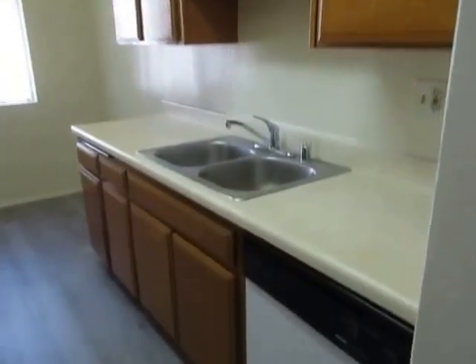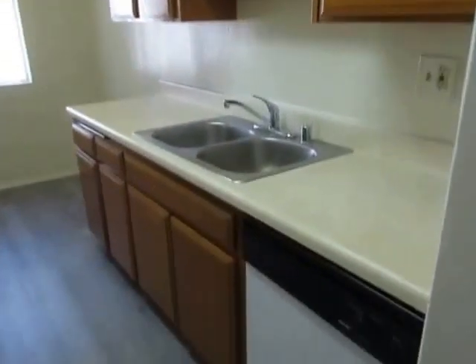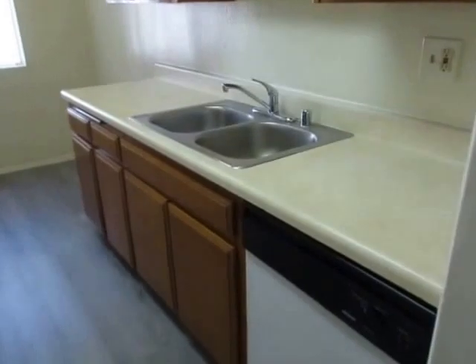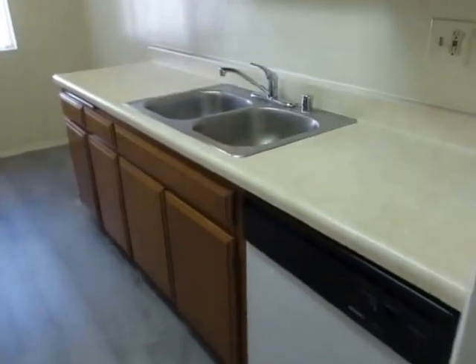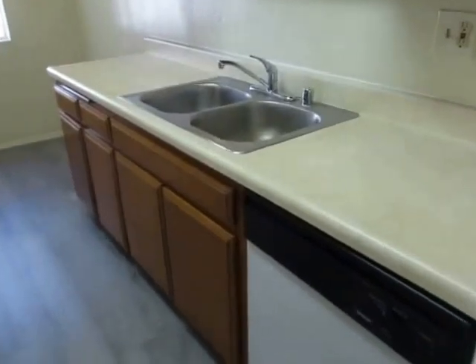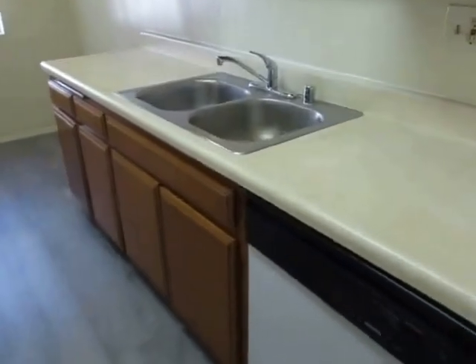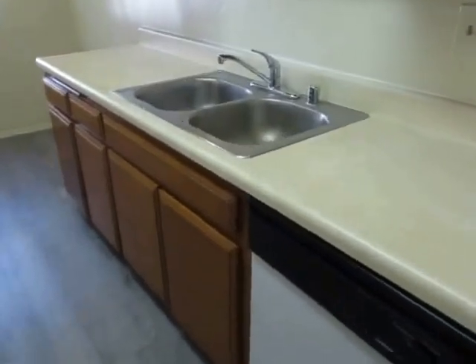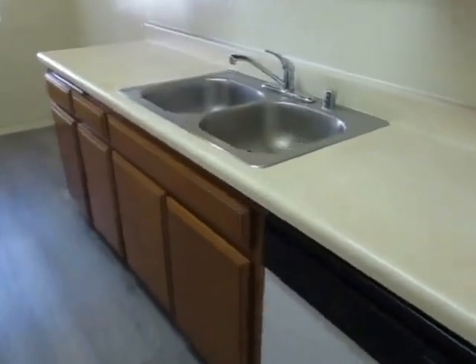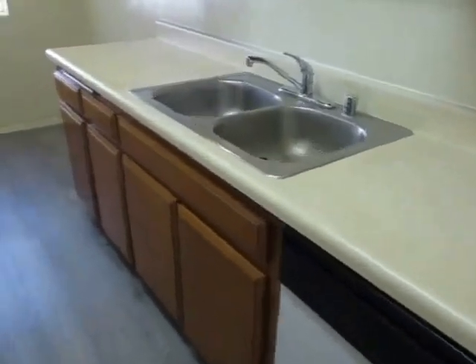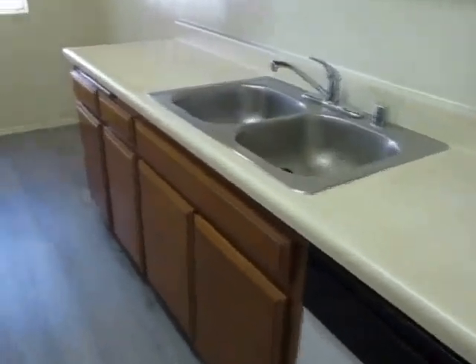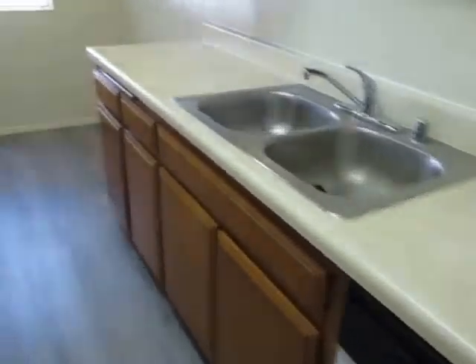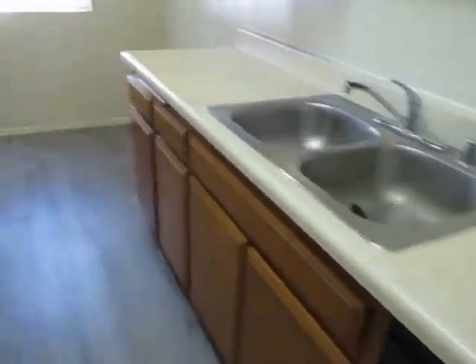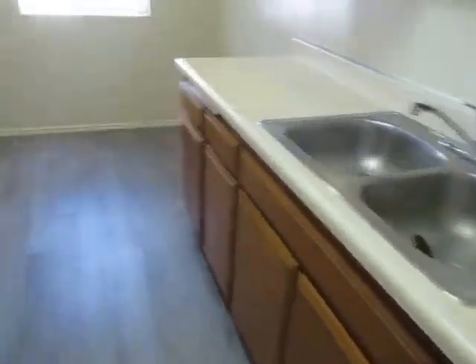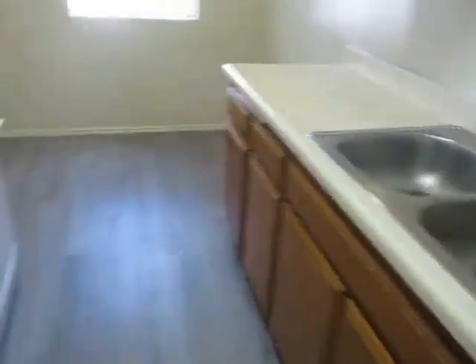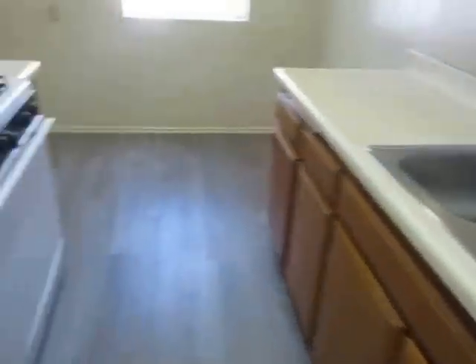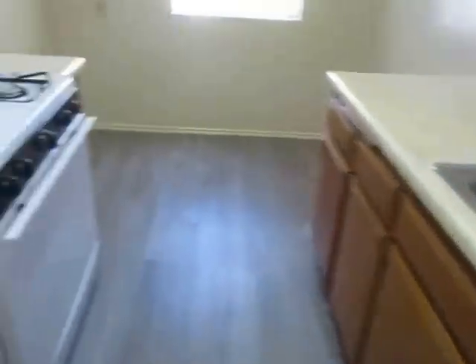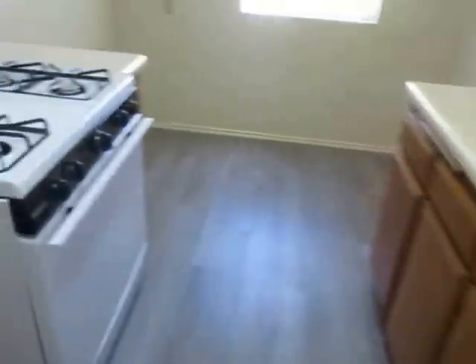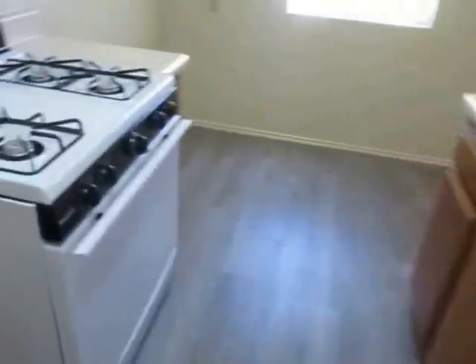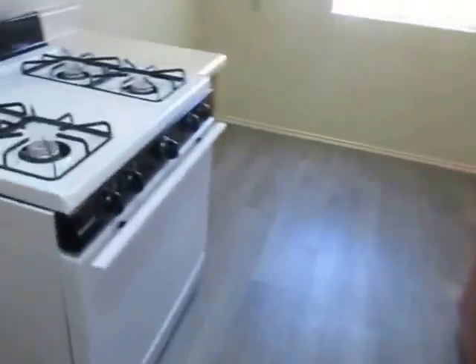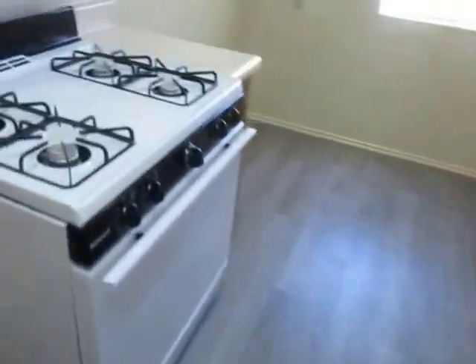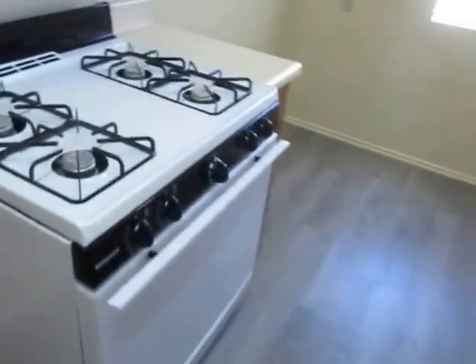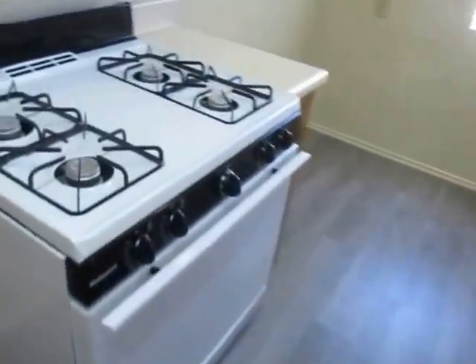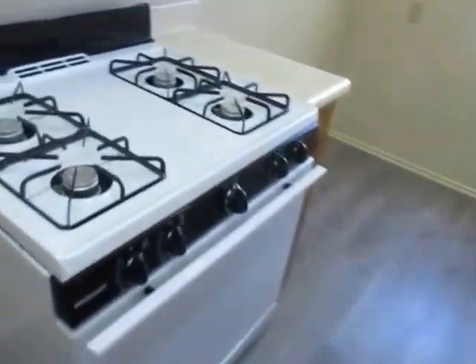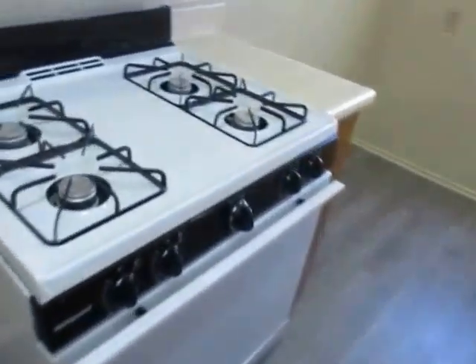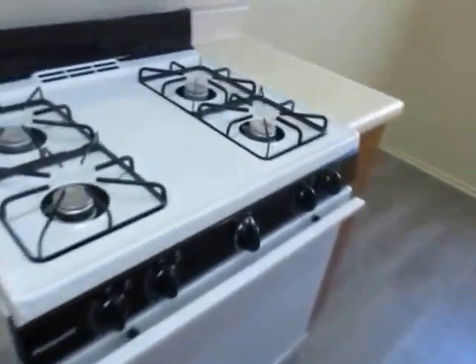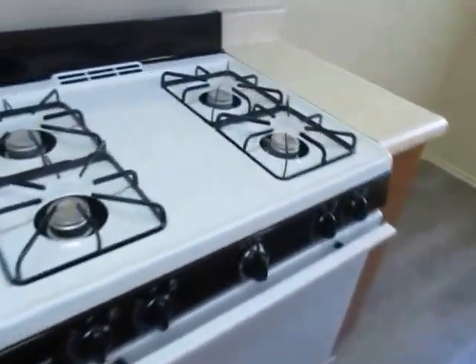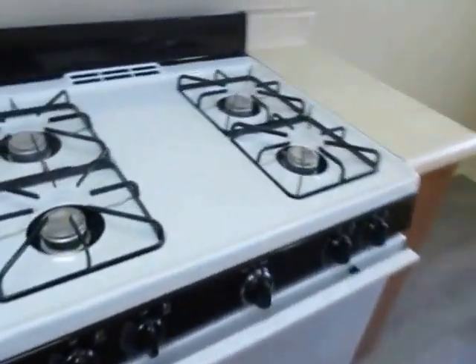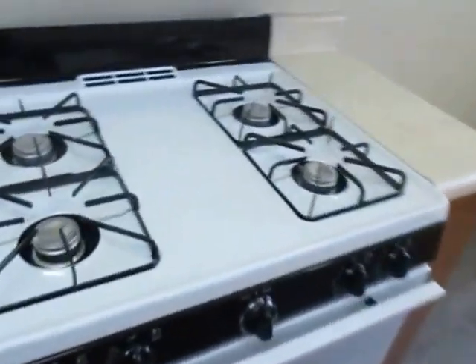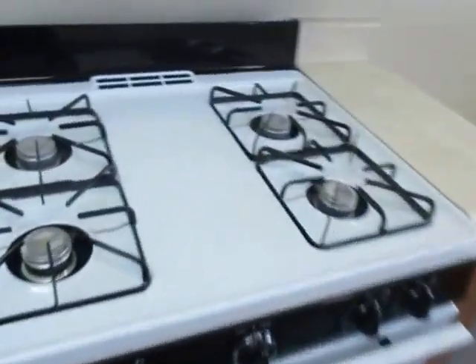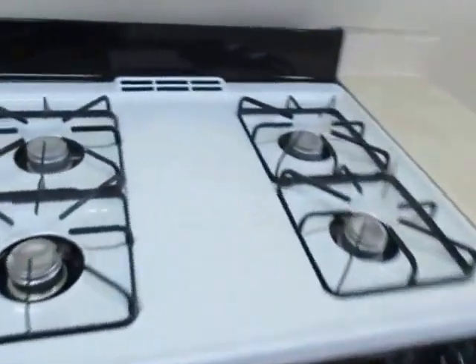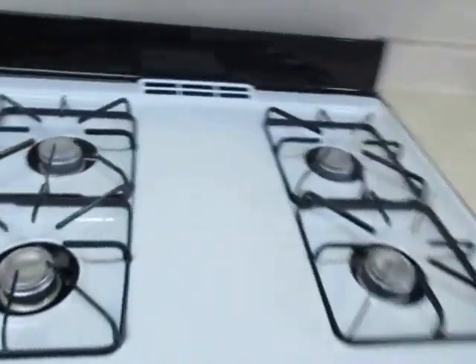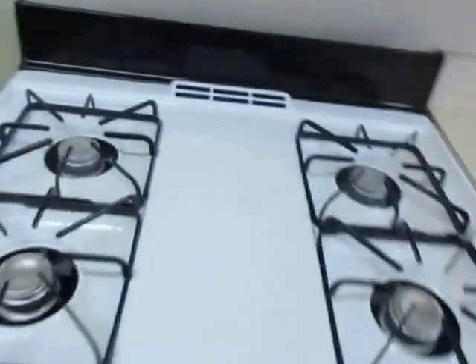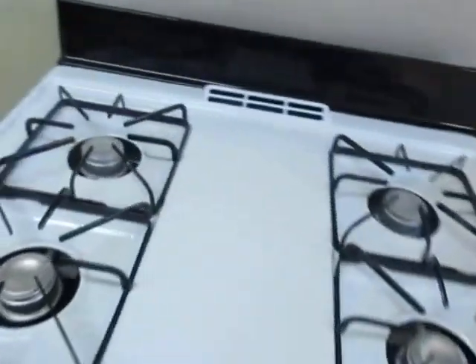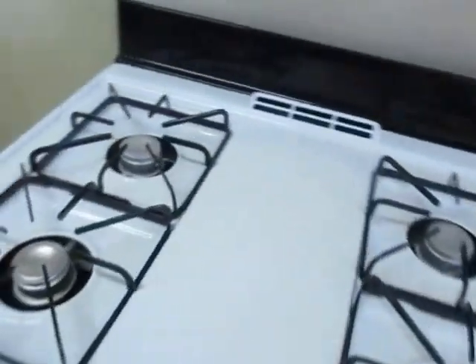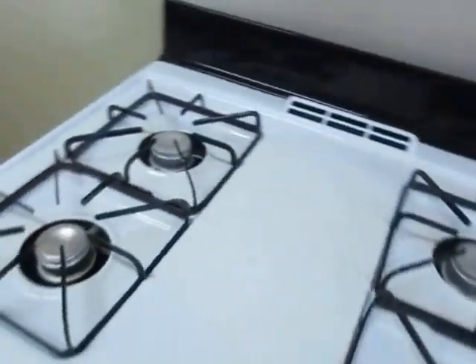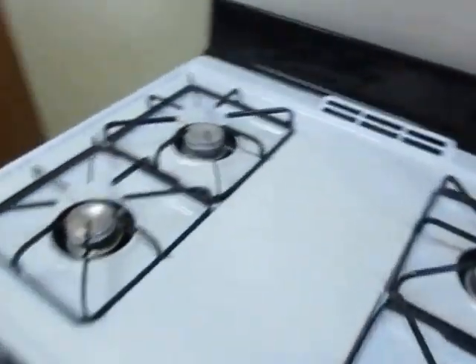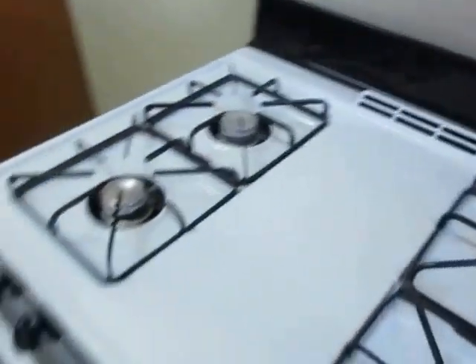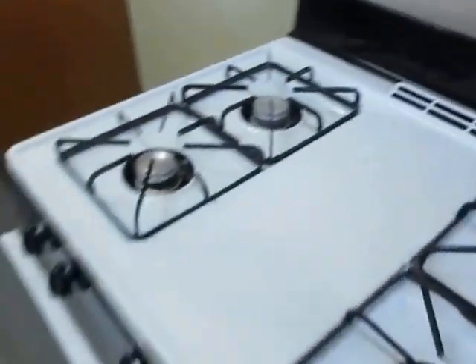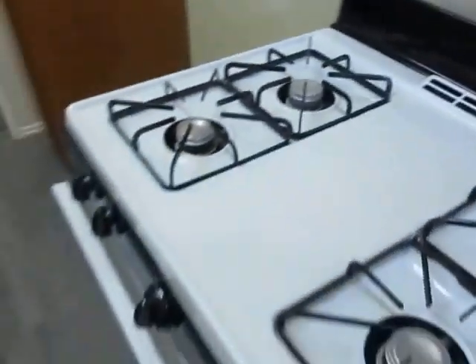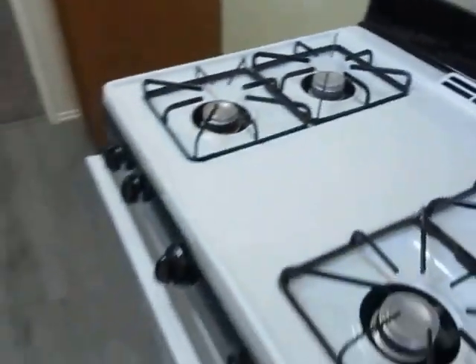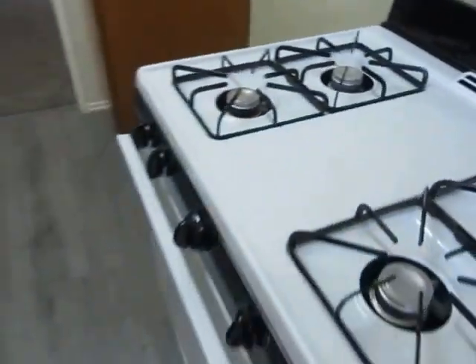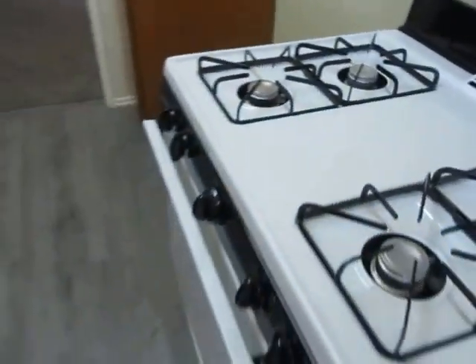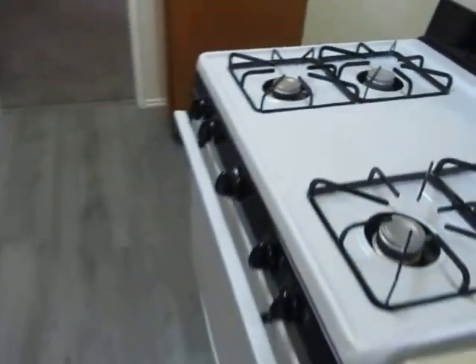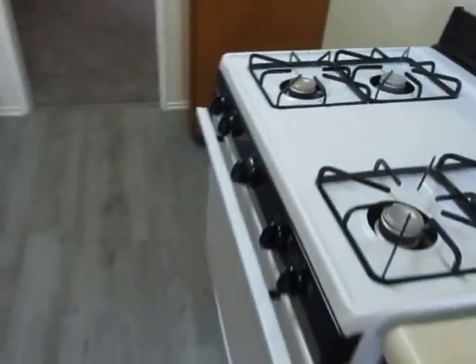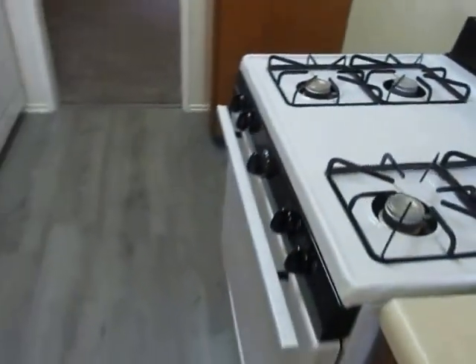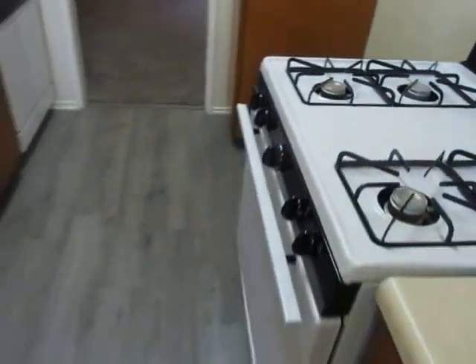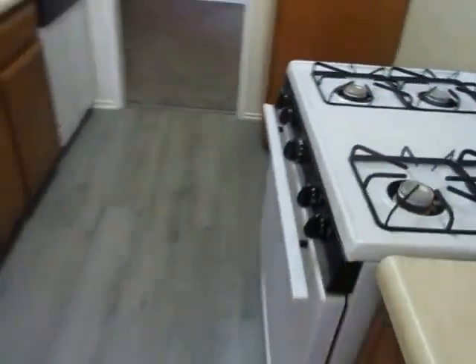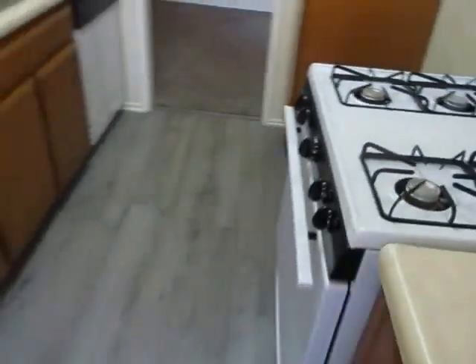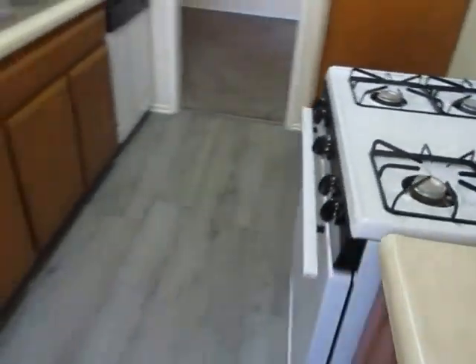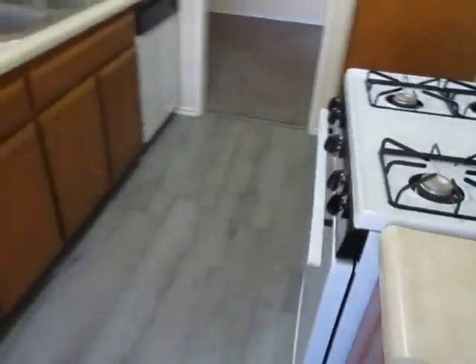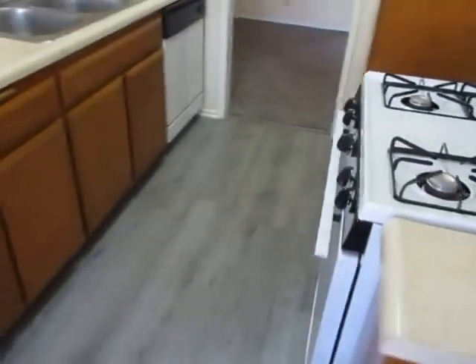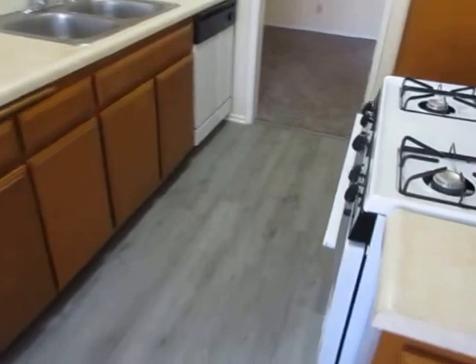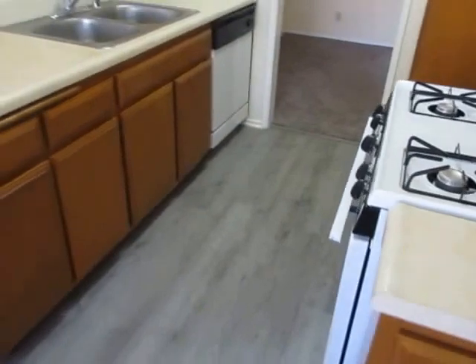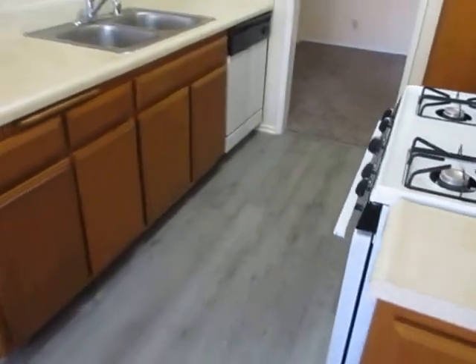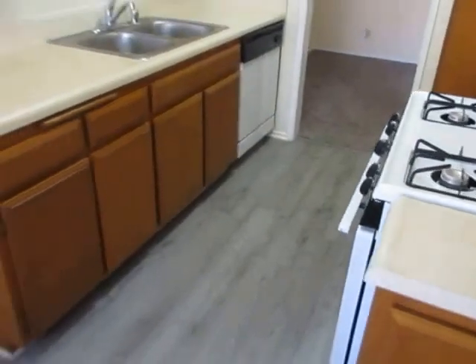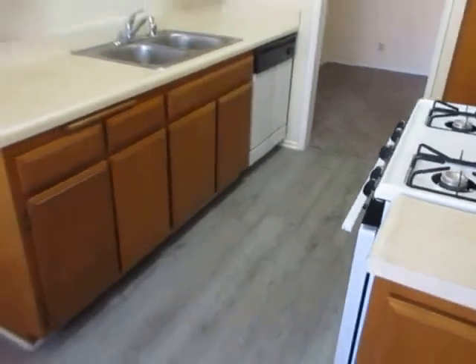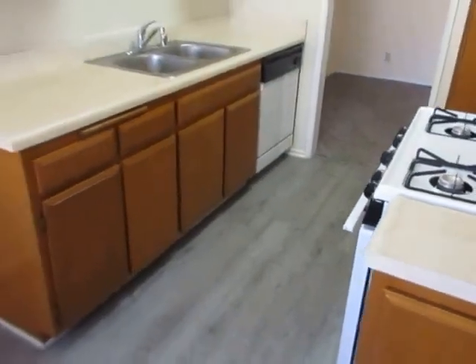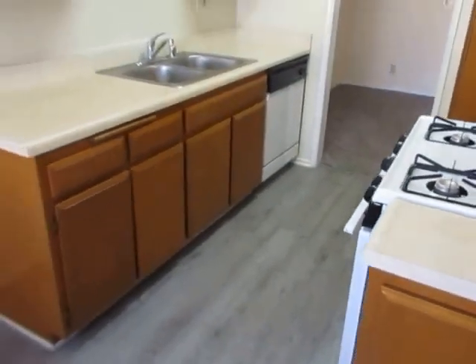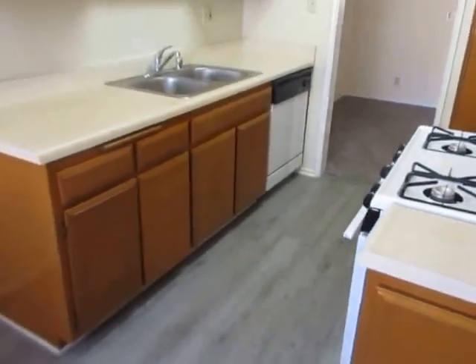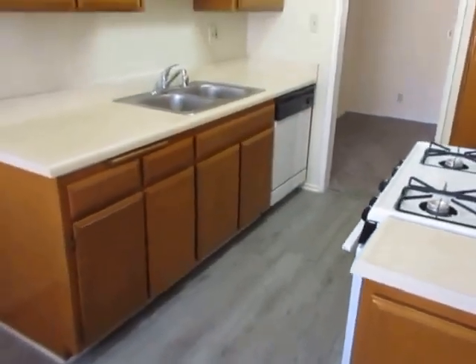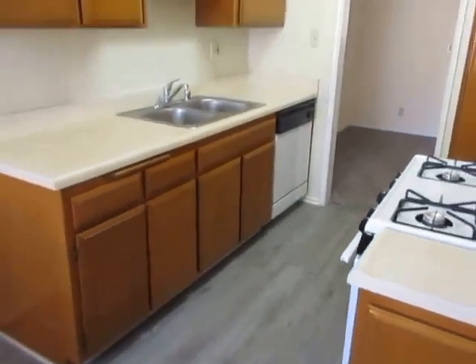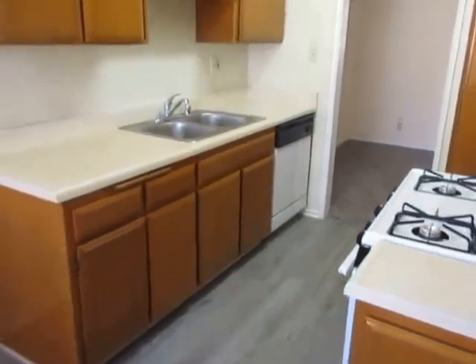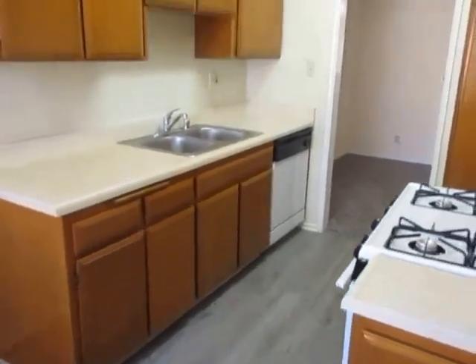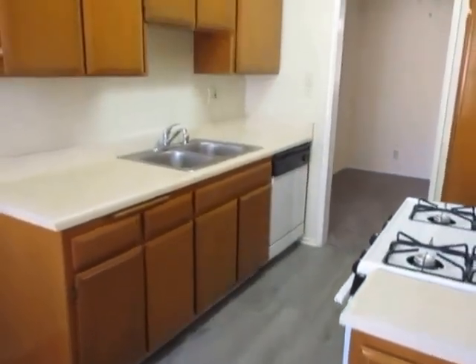The kitchen has plenty of cabinet space, and it includes a dishwasher and stove.